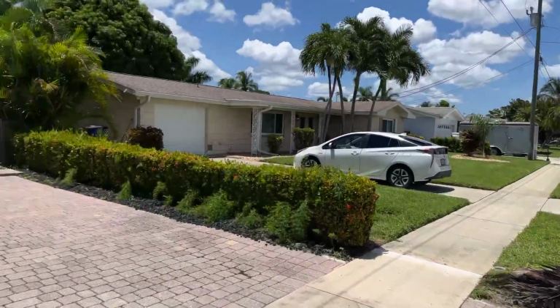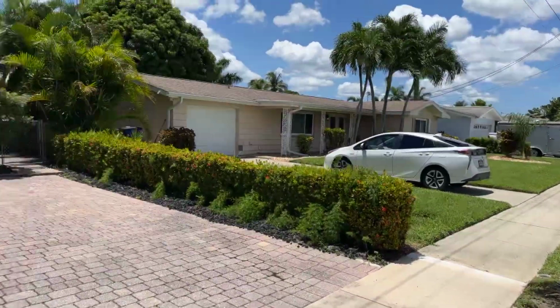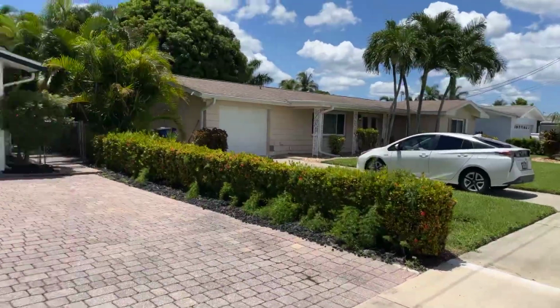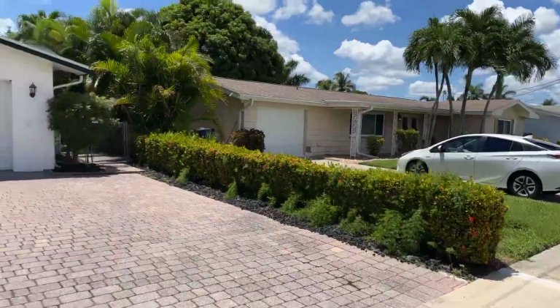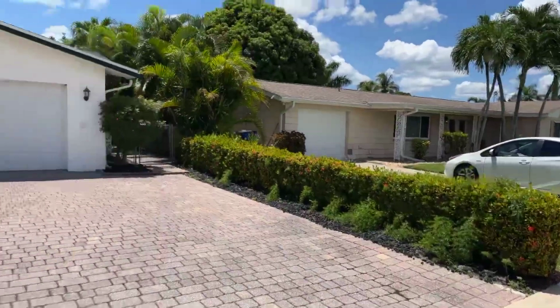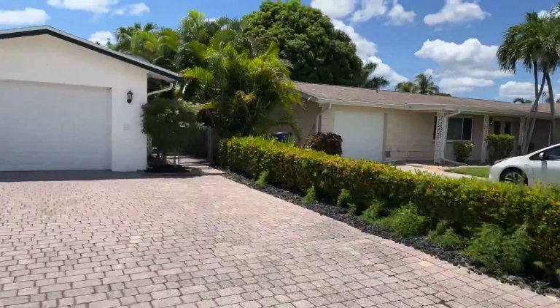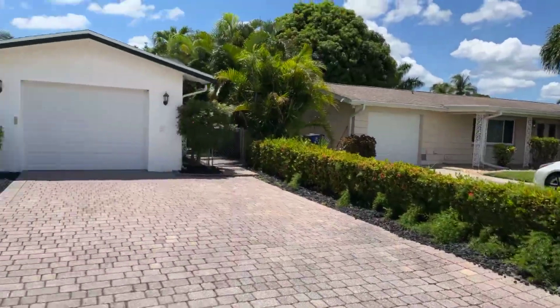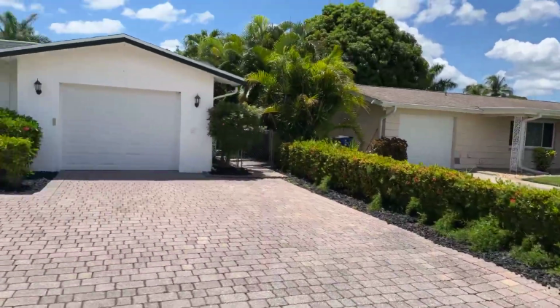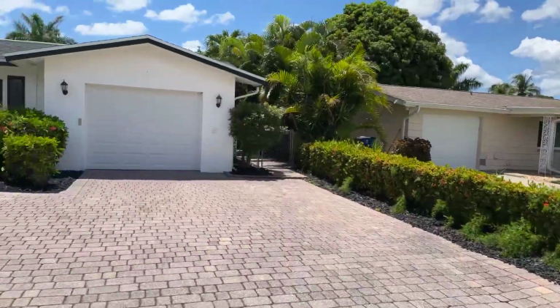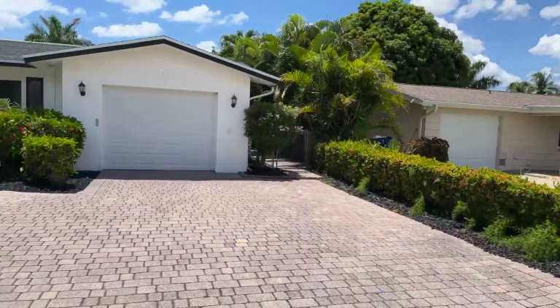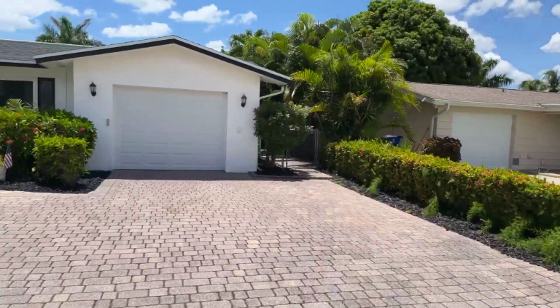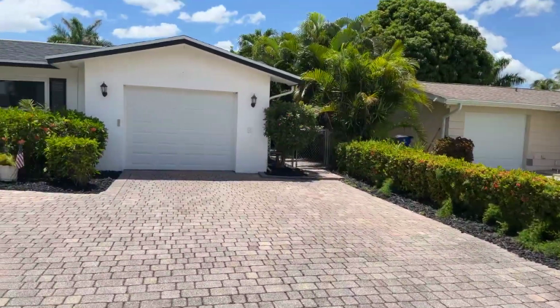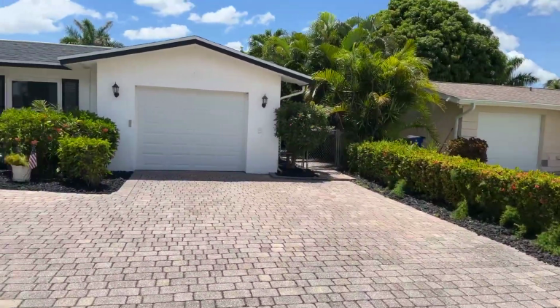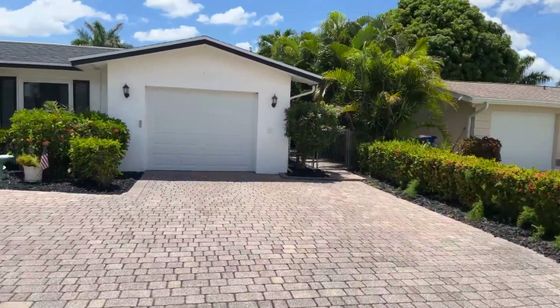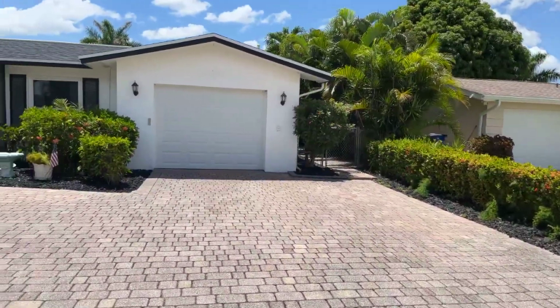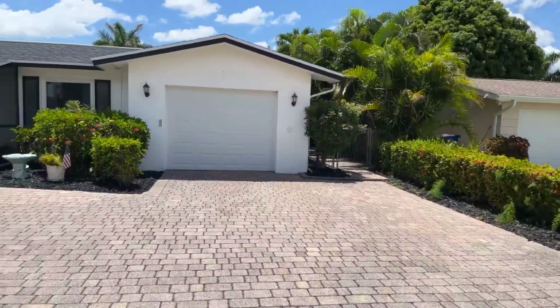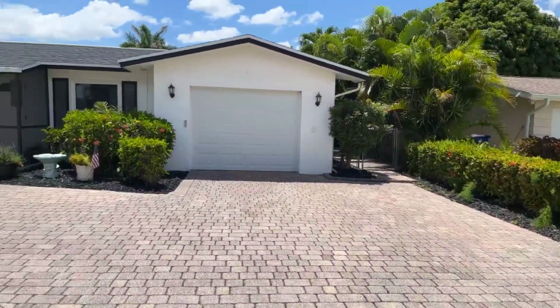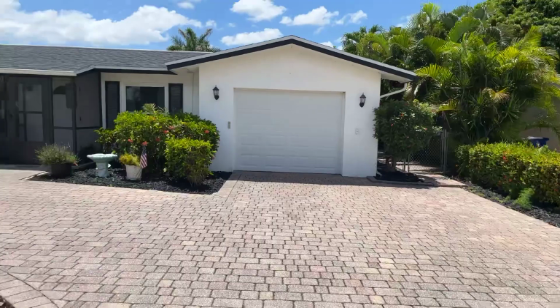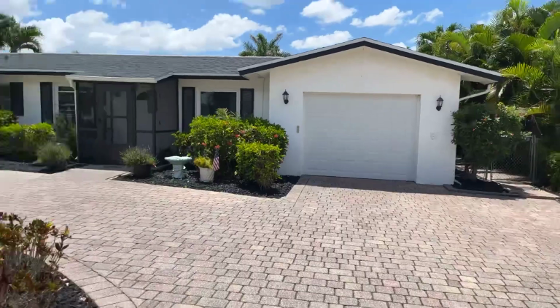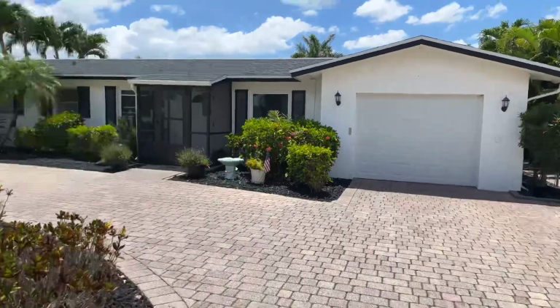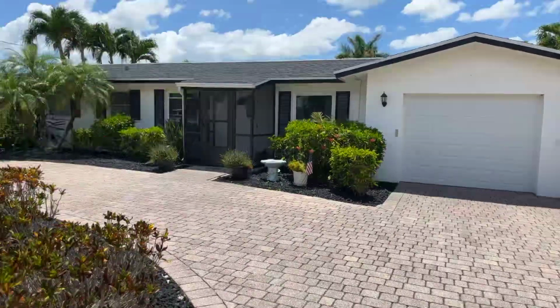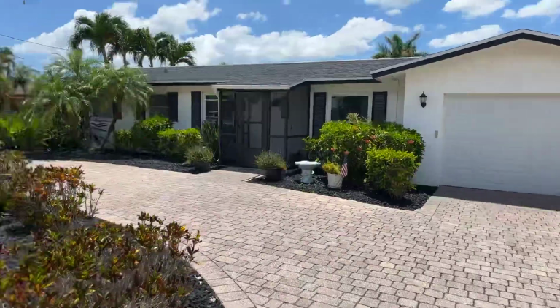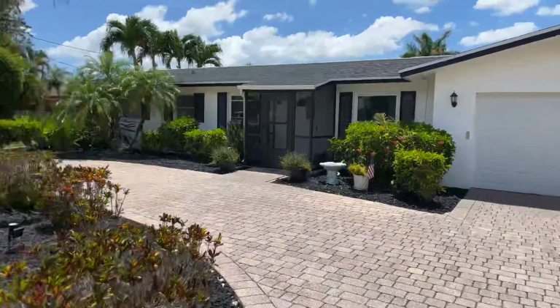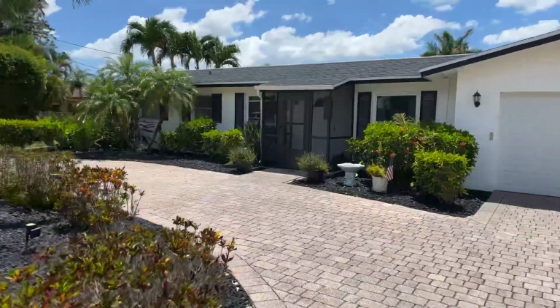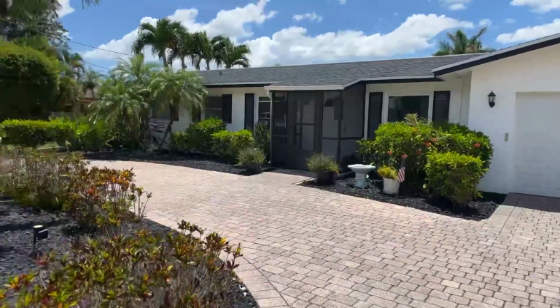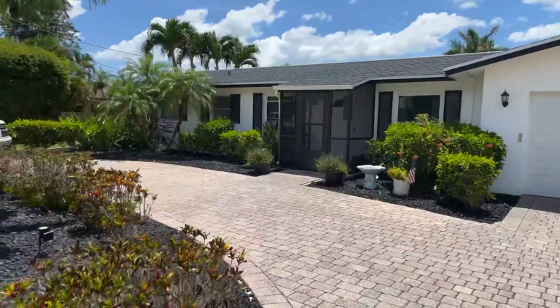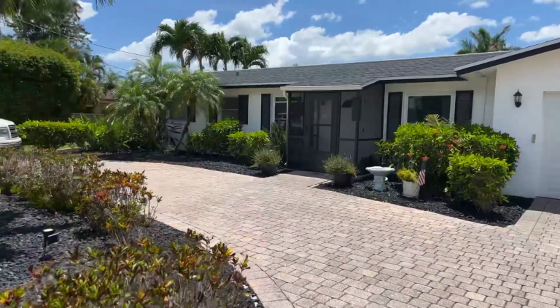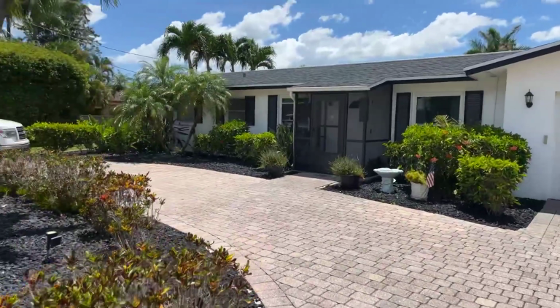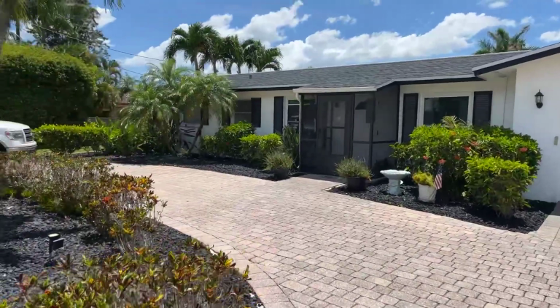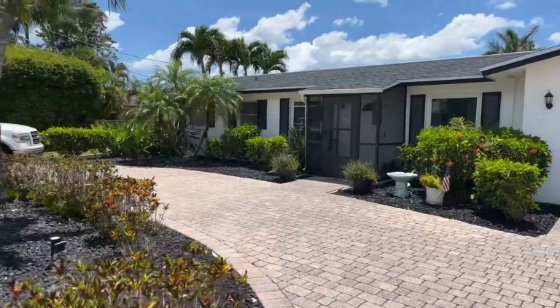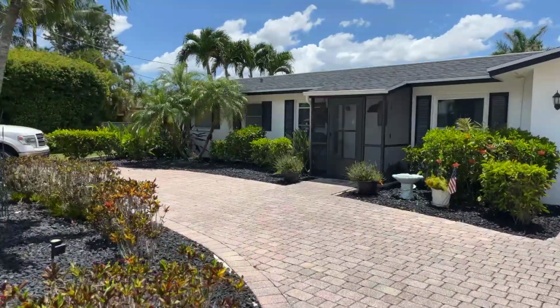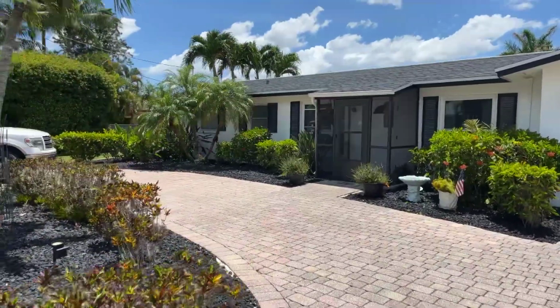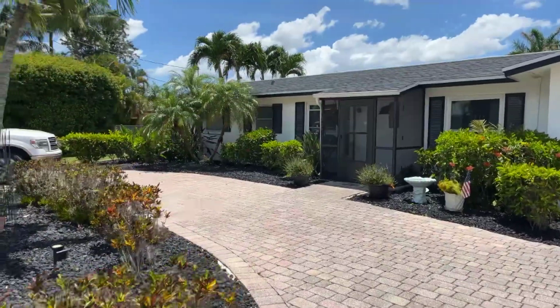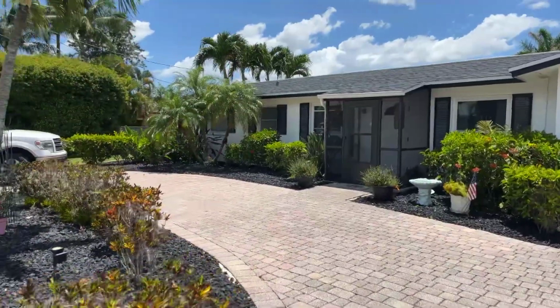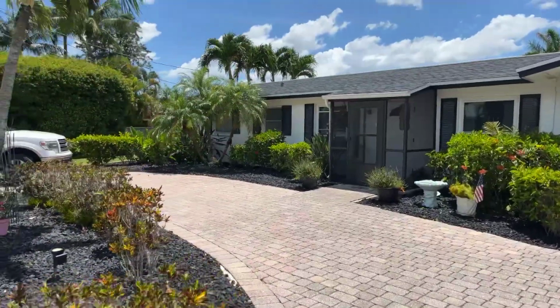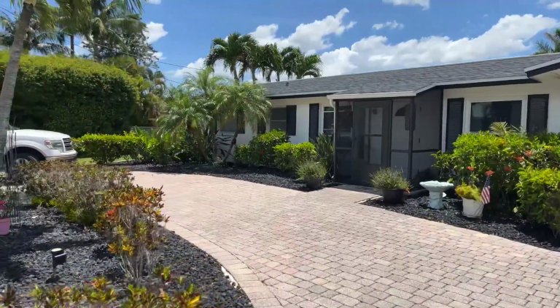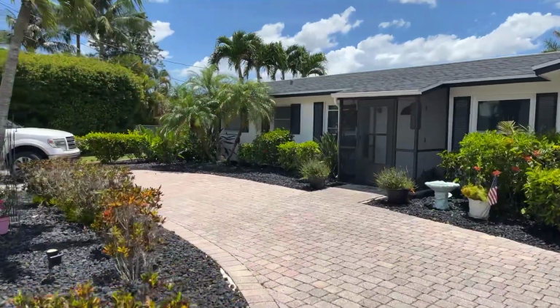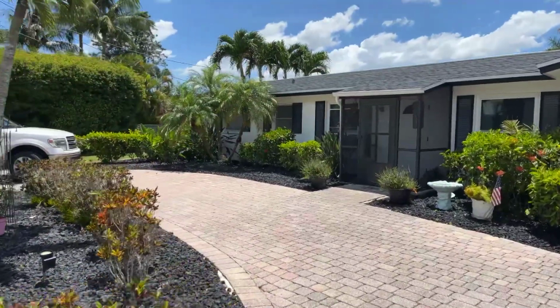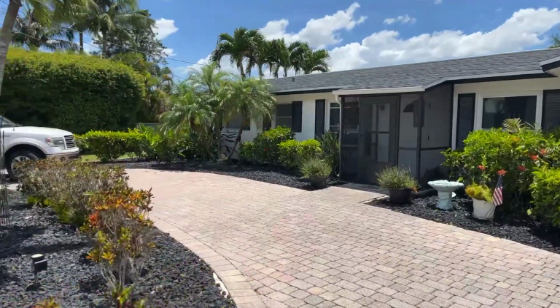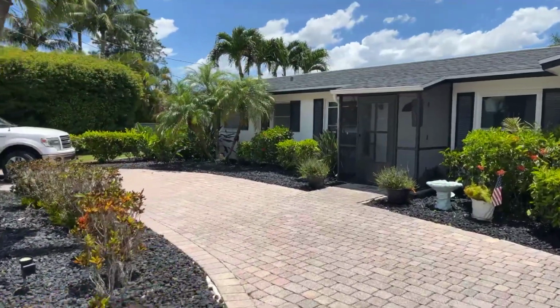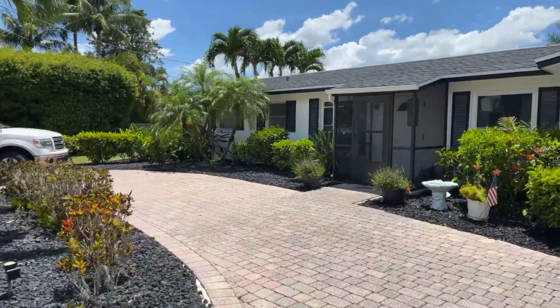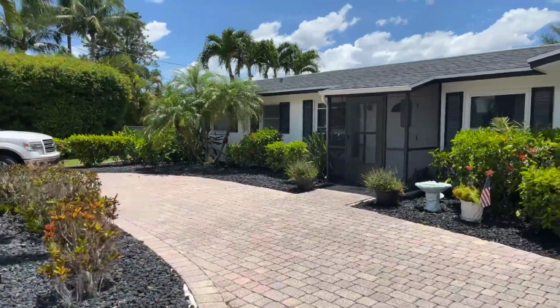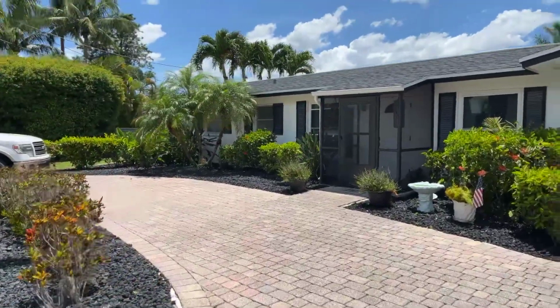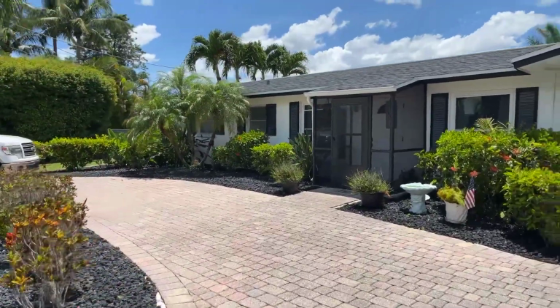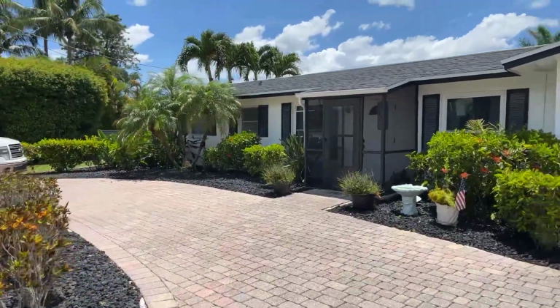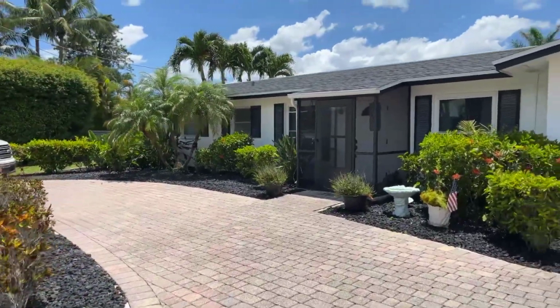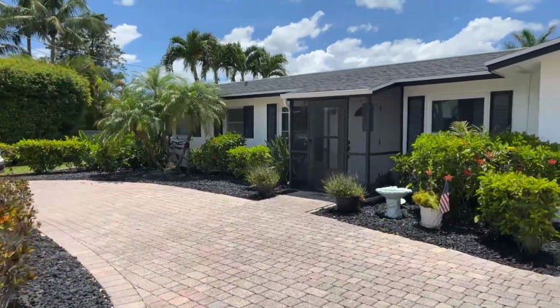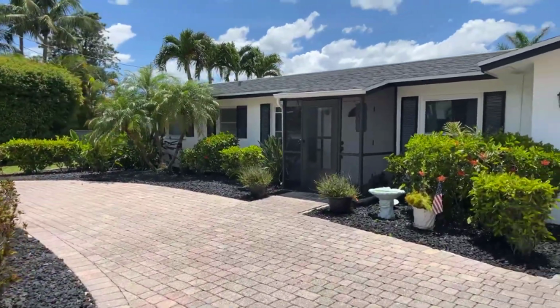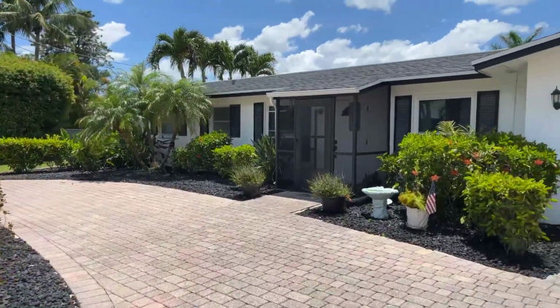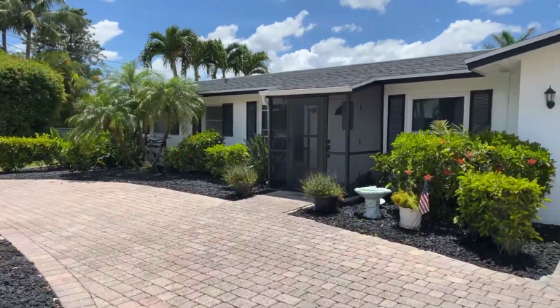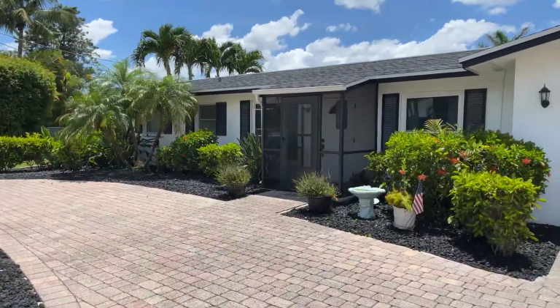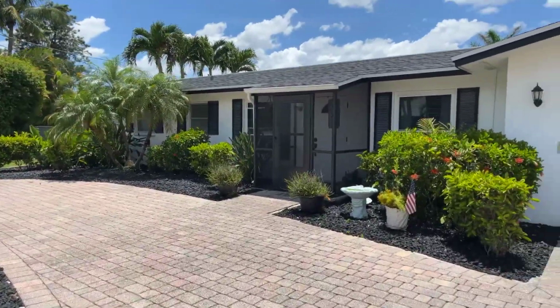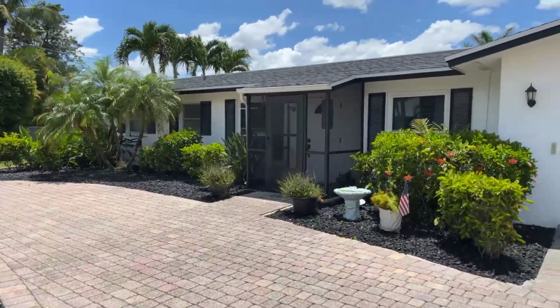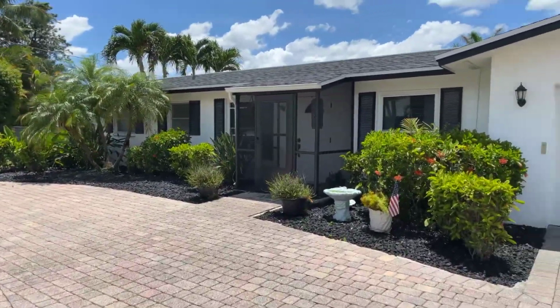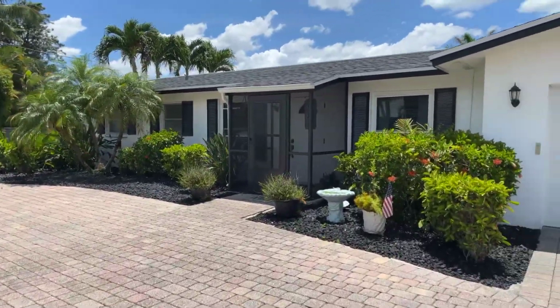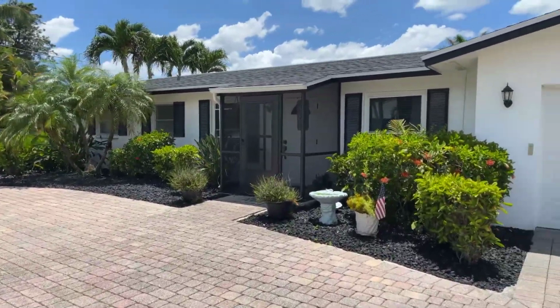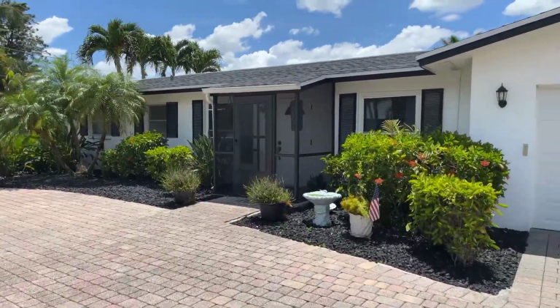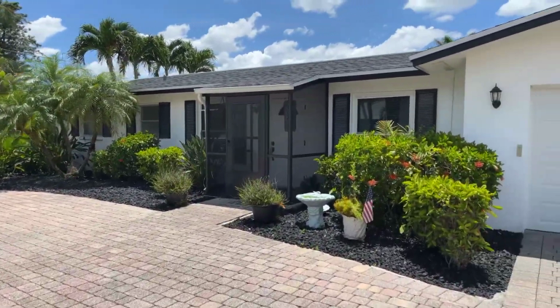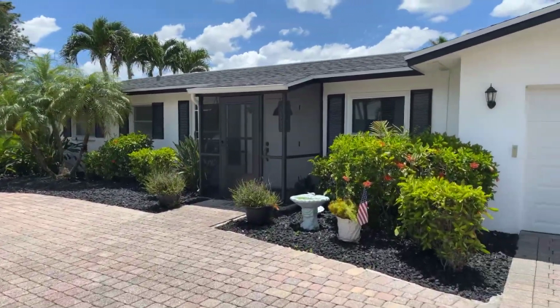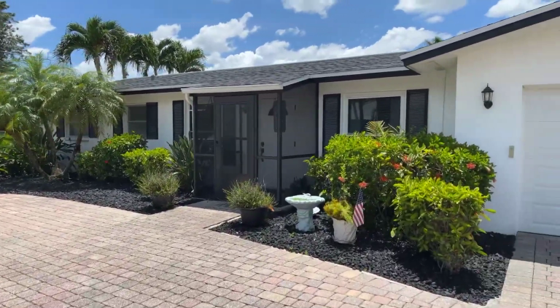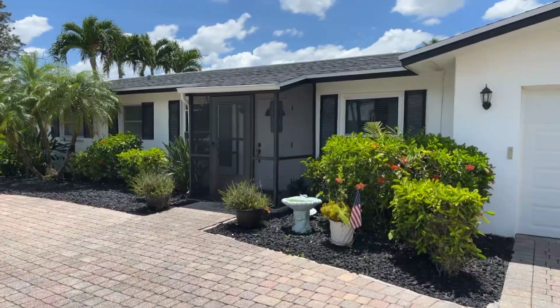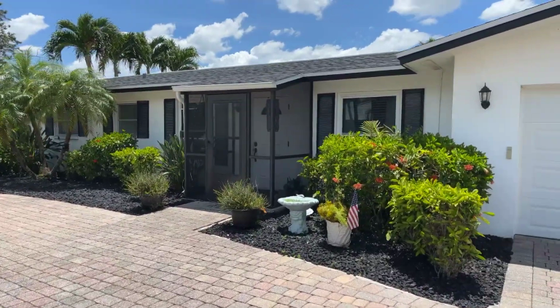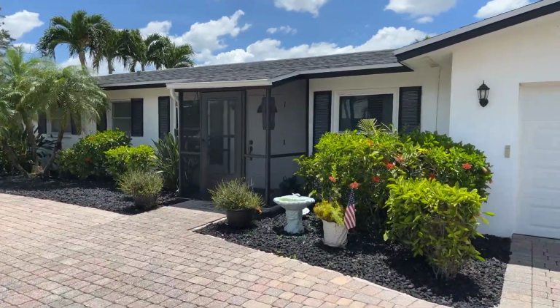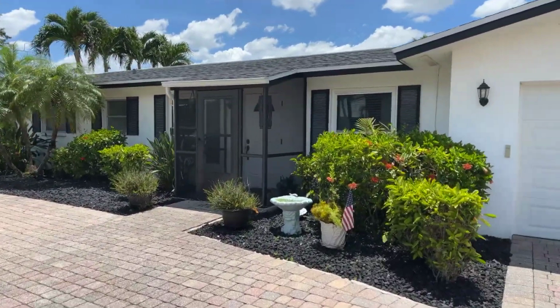Let's go ahead and do the inside. I think the owner's here, so I'm gonna knock on the door.